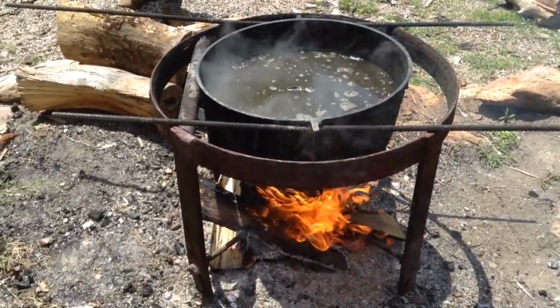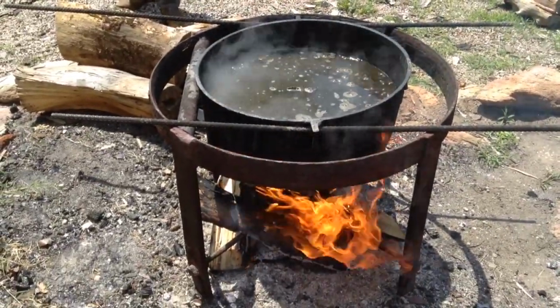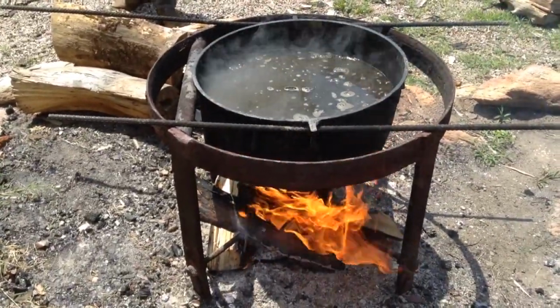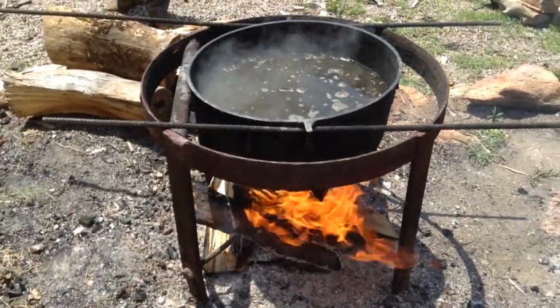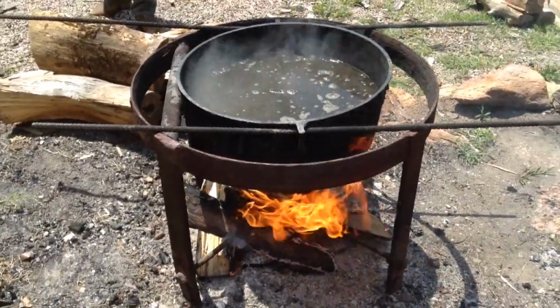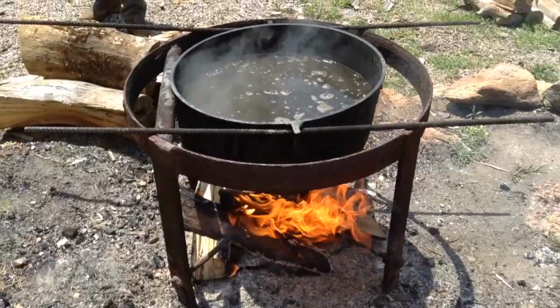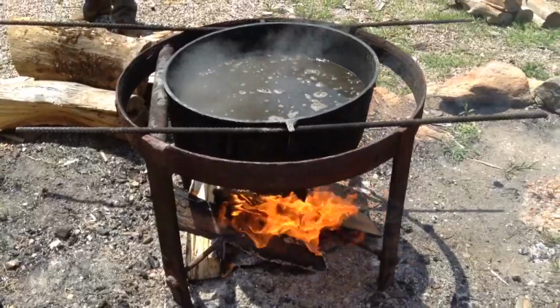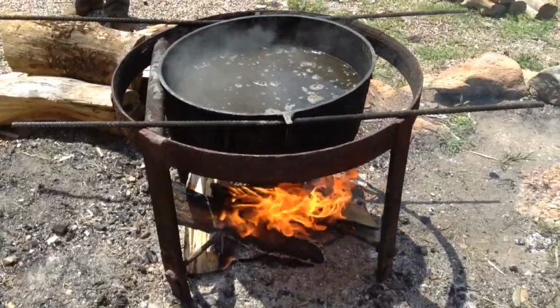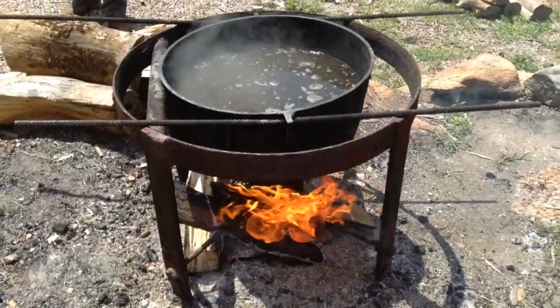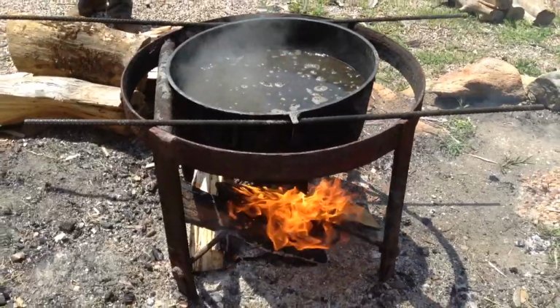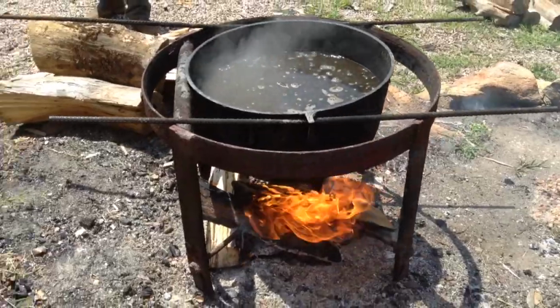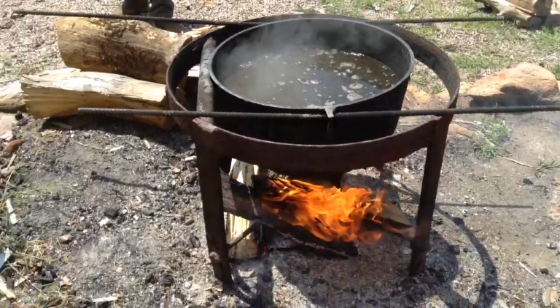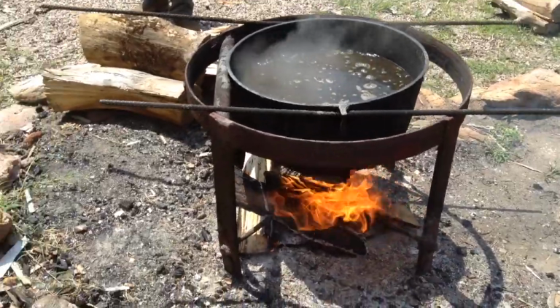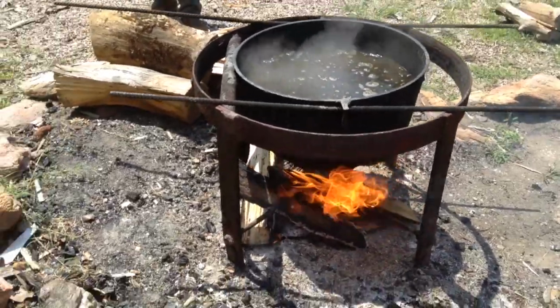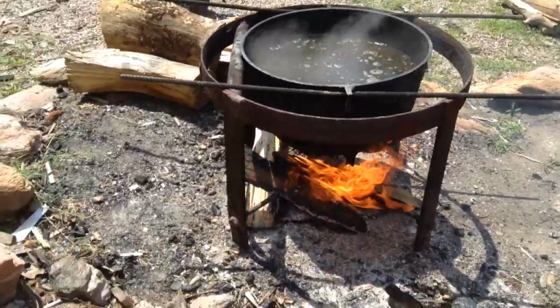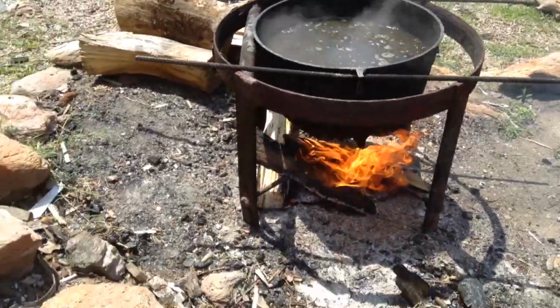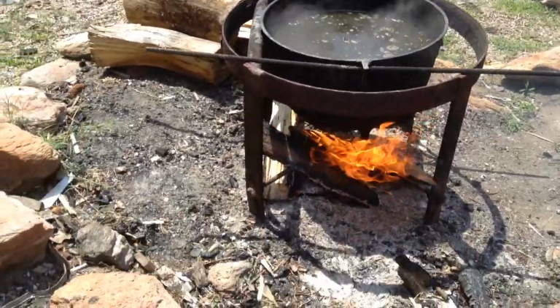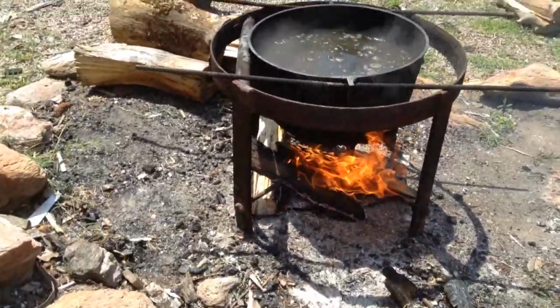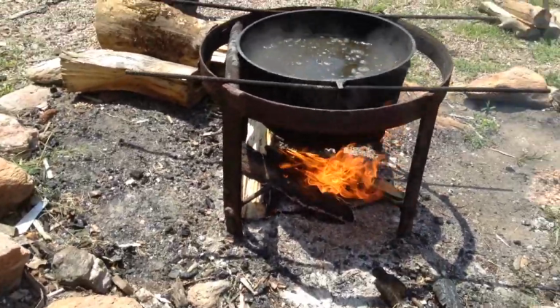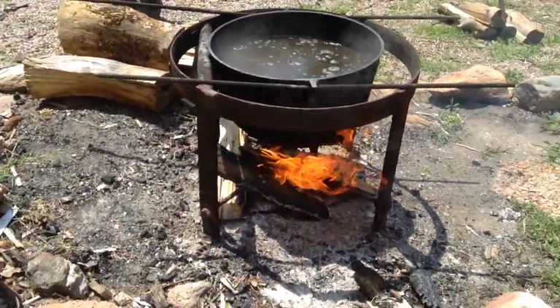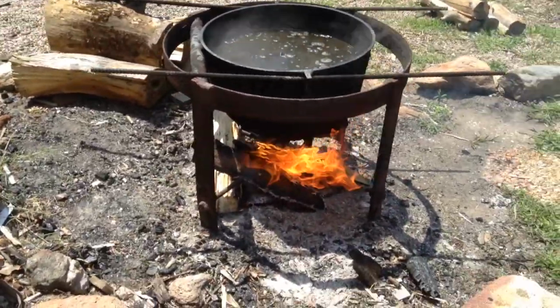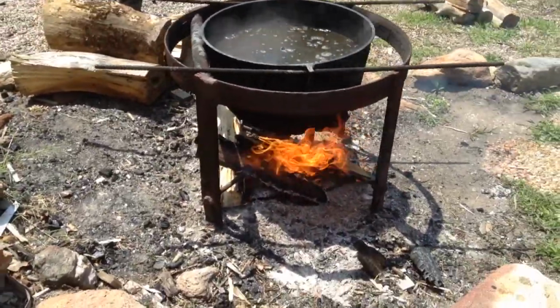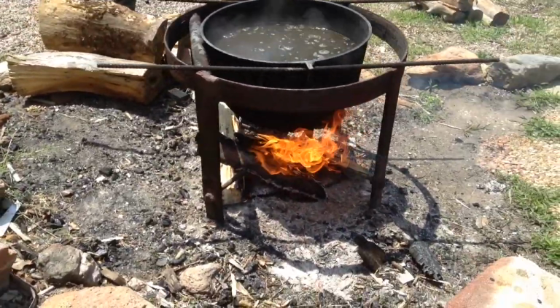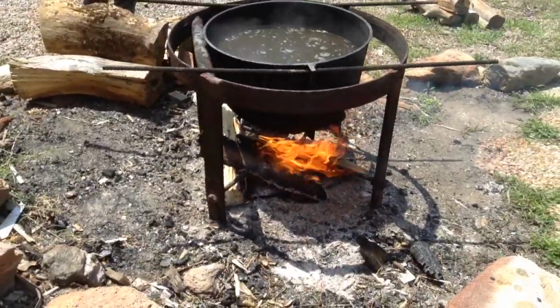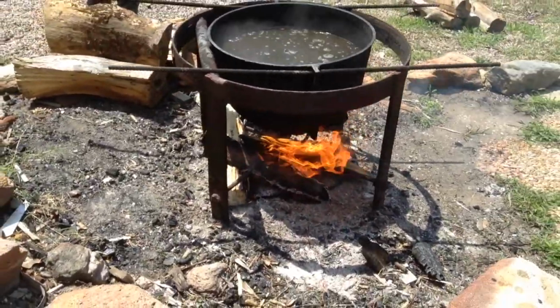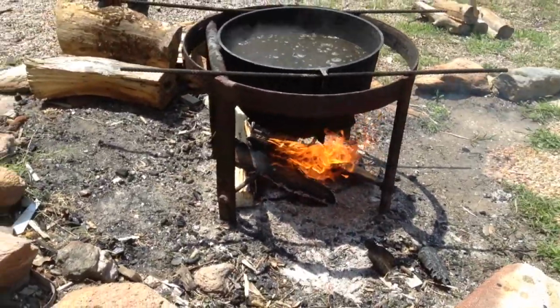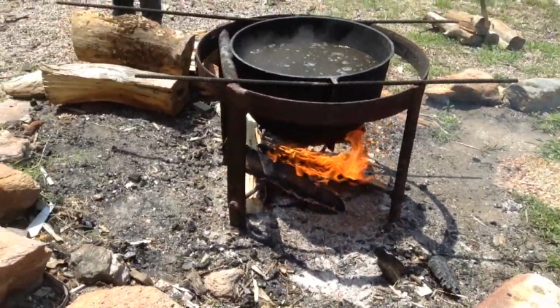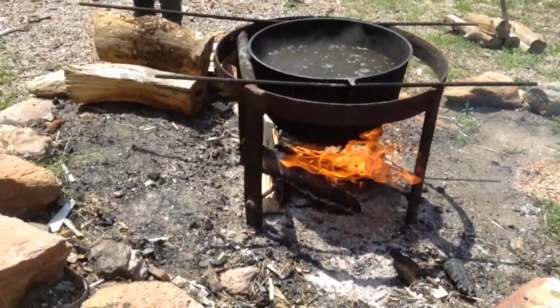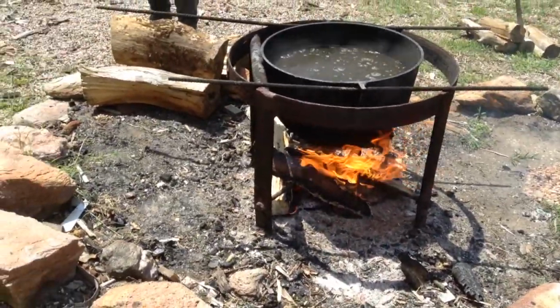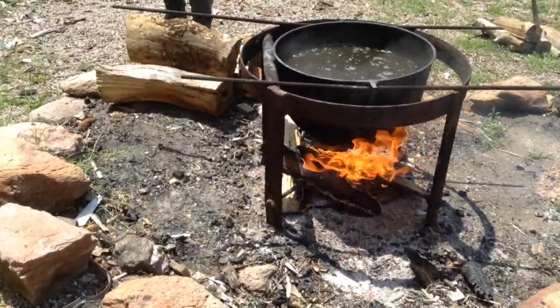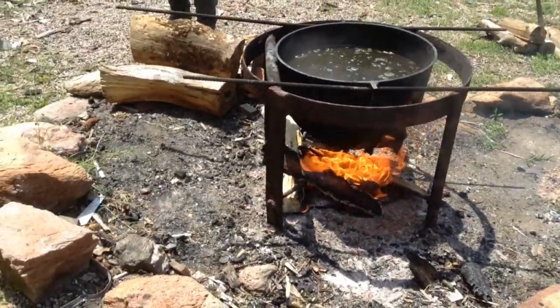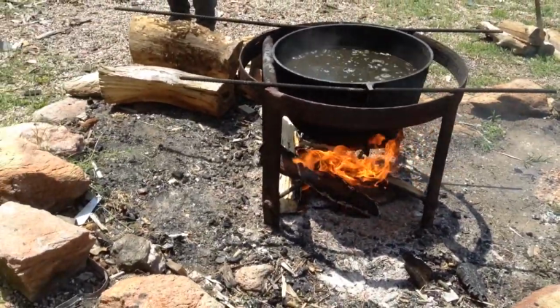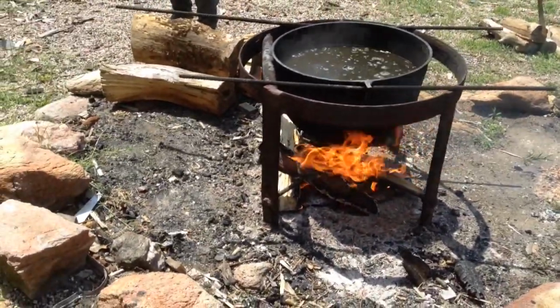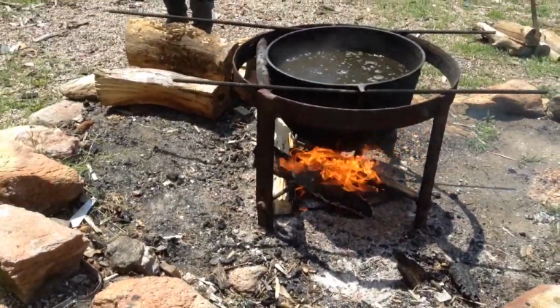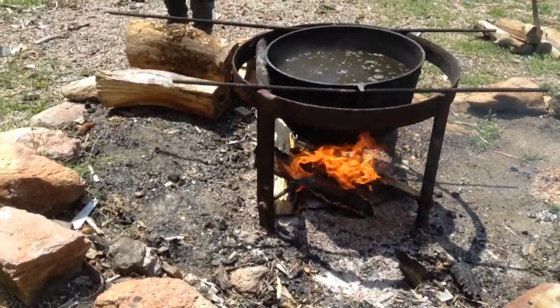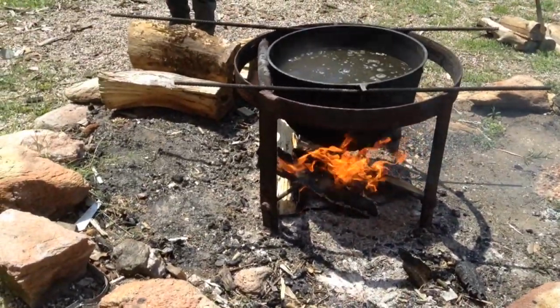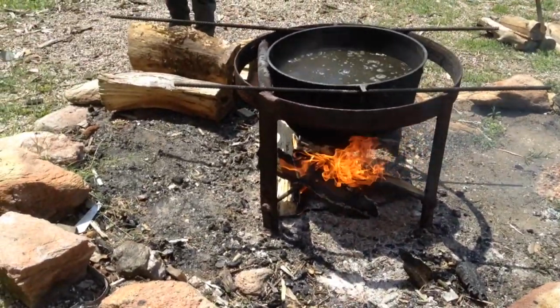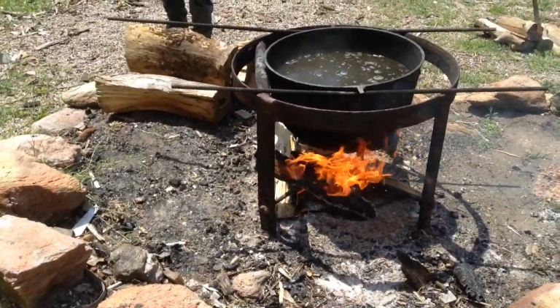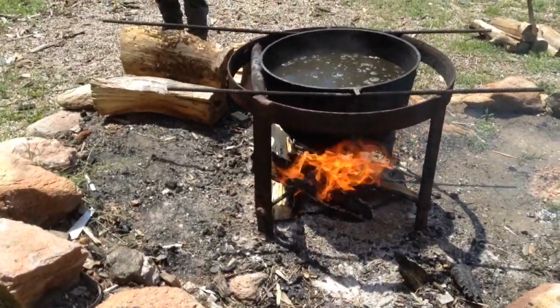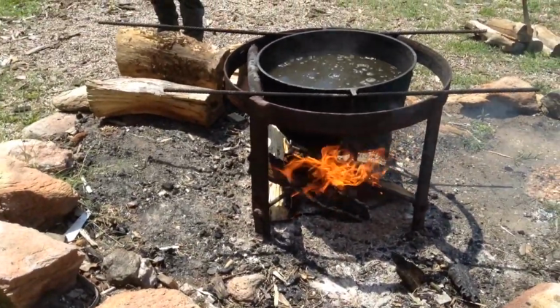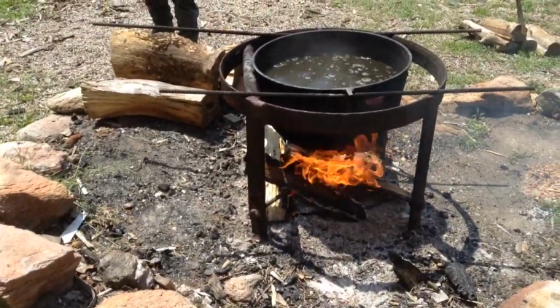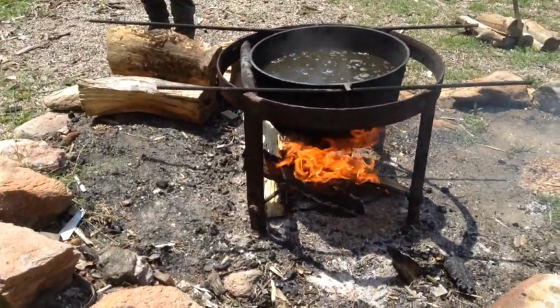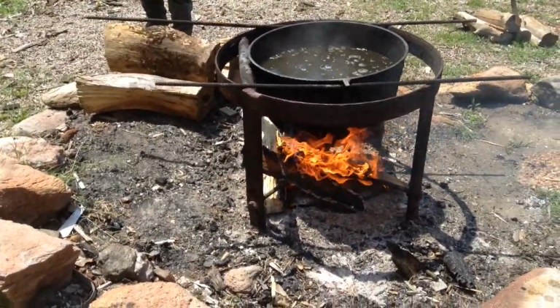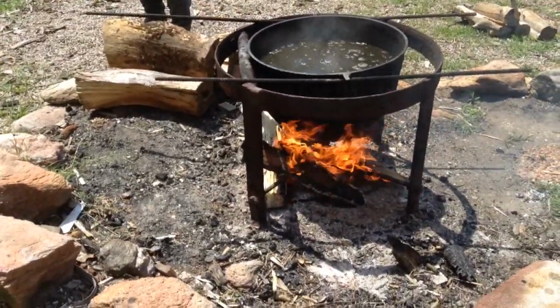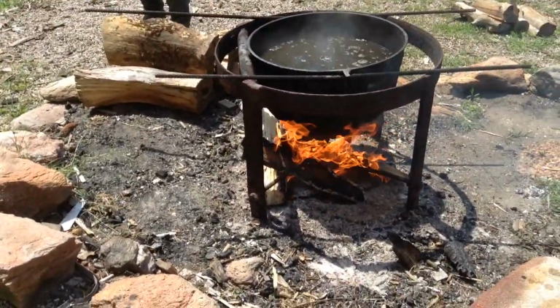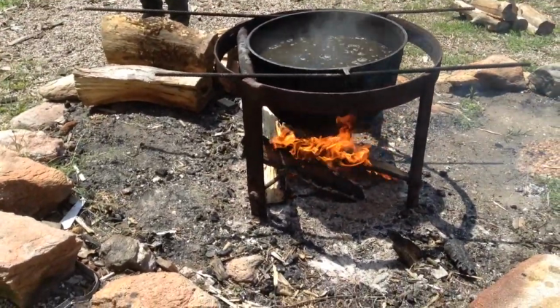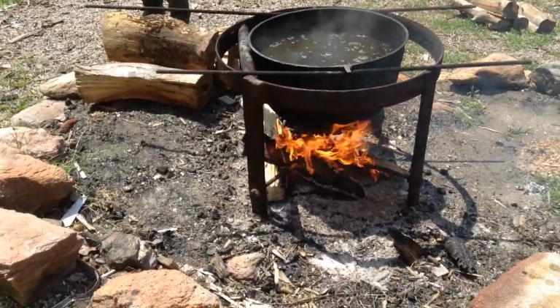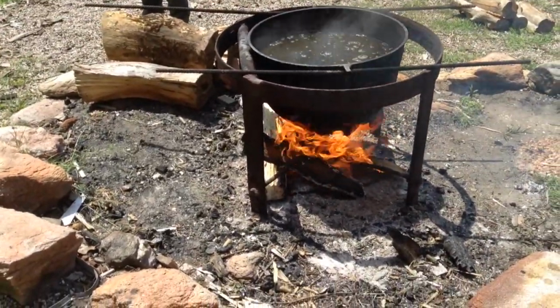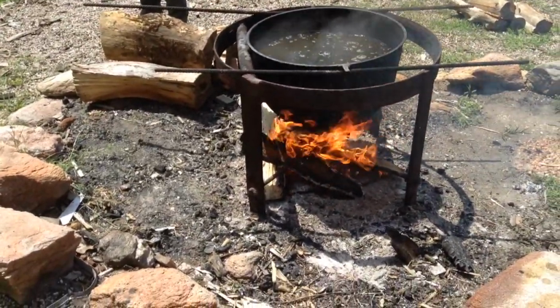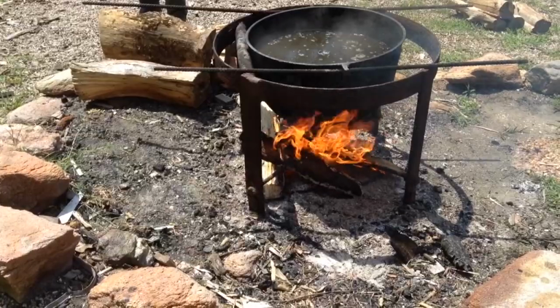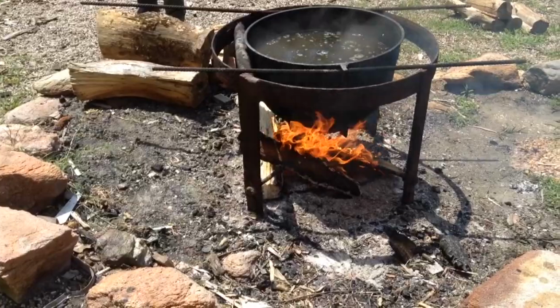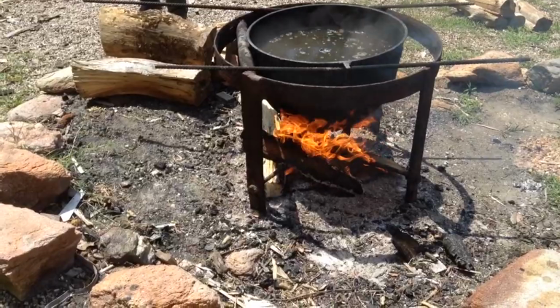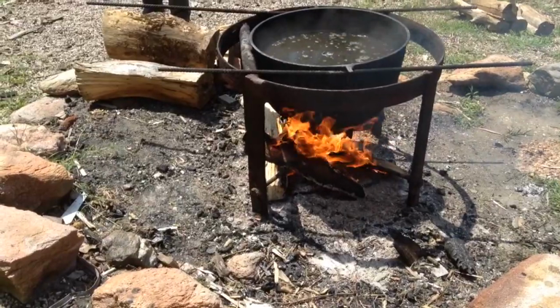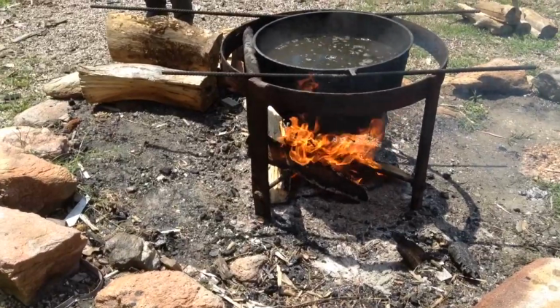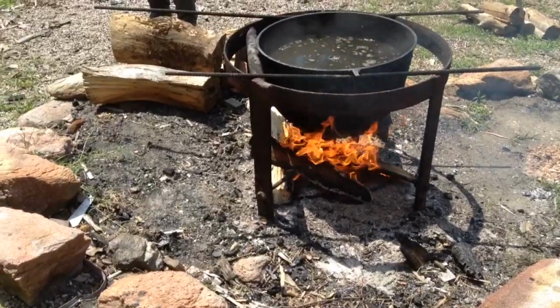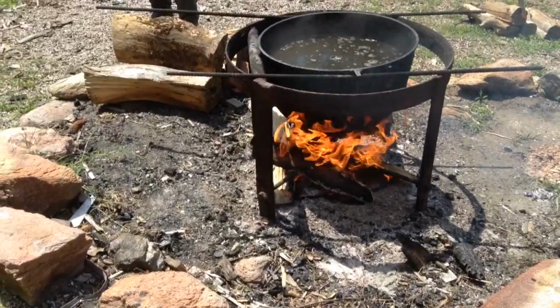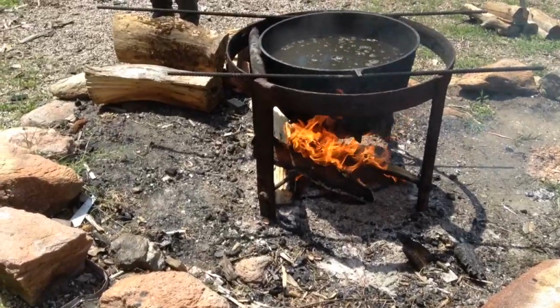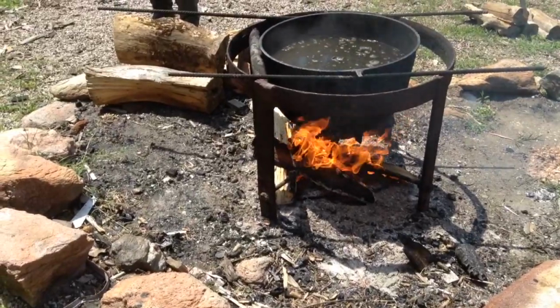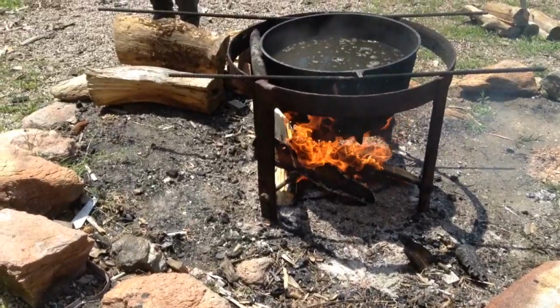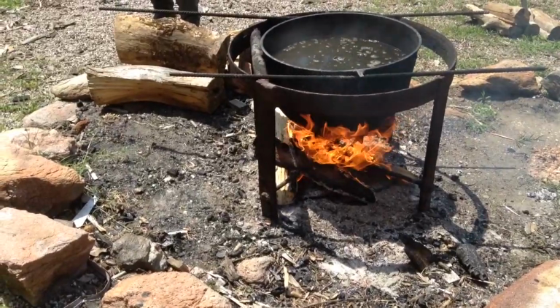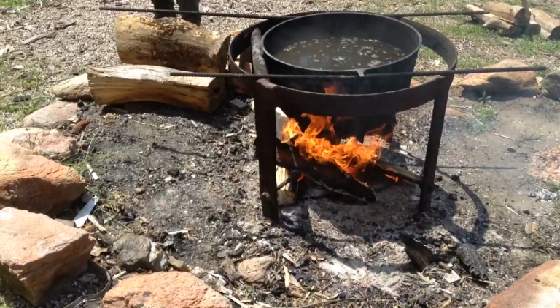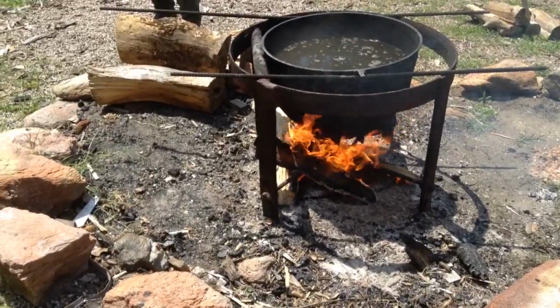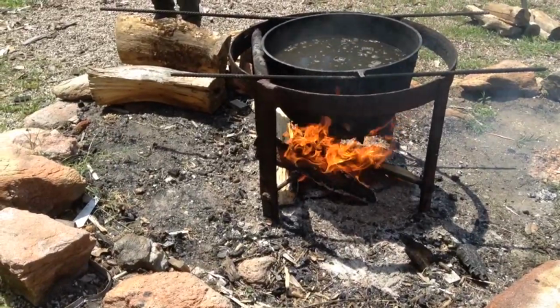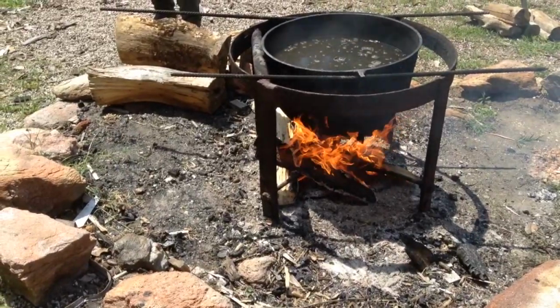What is this rim from? The fellow who did it before me made this, and I haven't taken the time to clean it up.